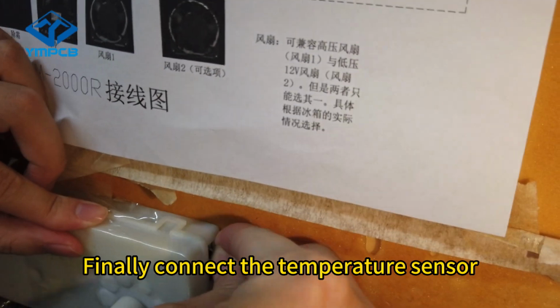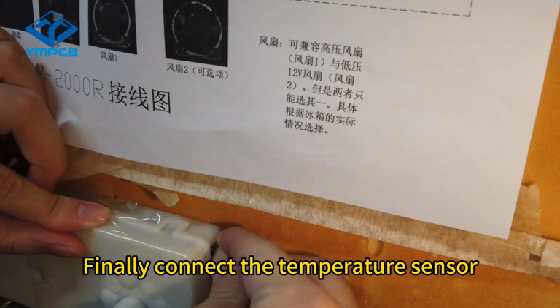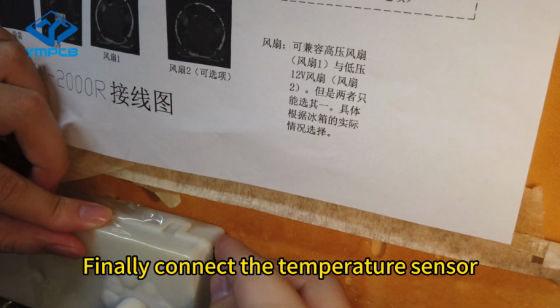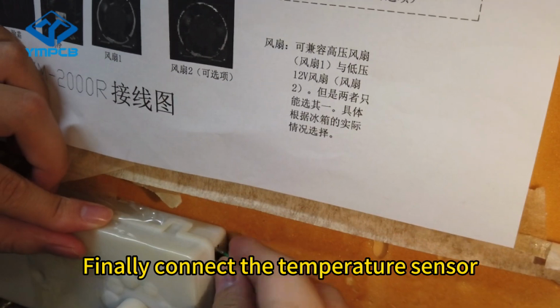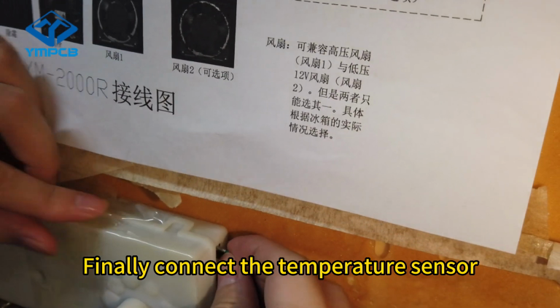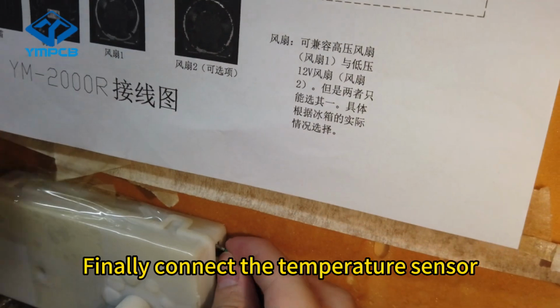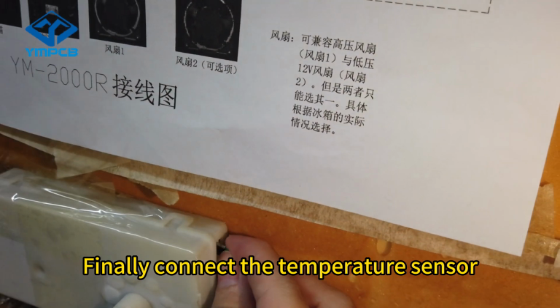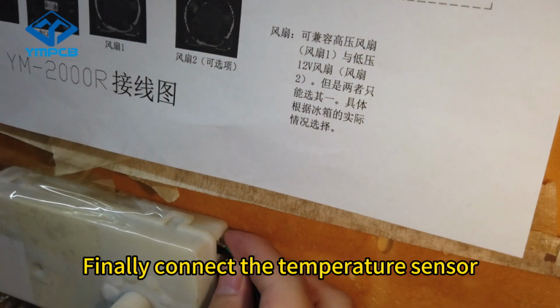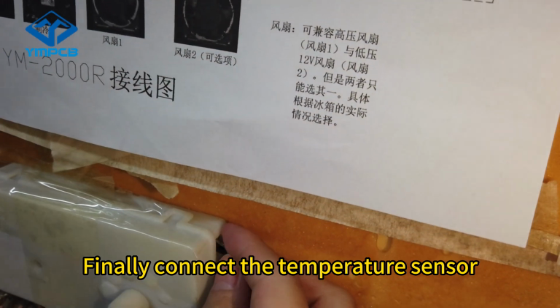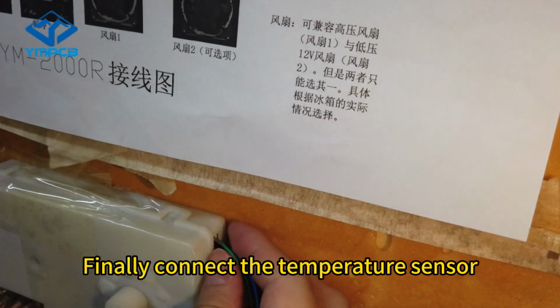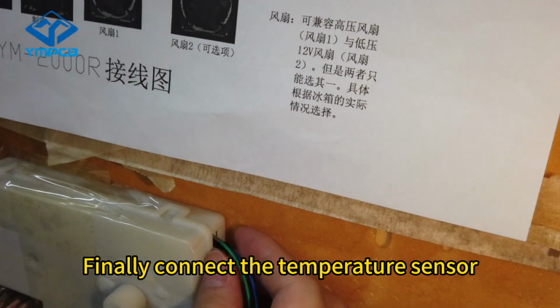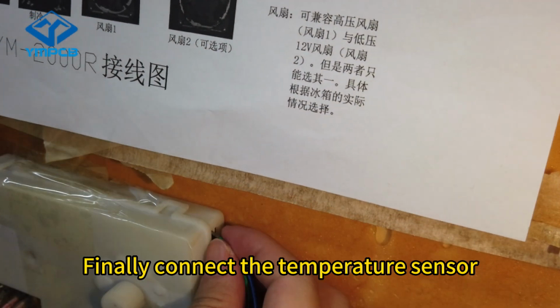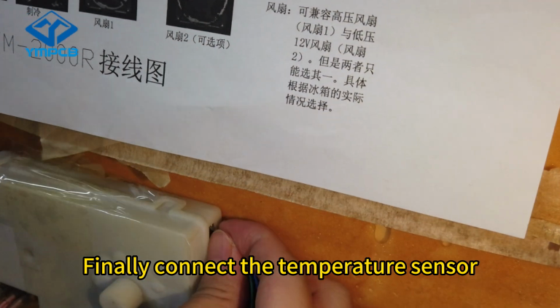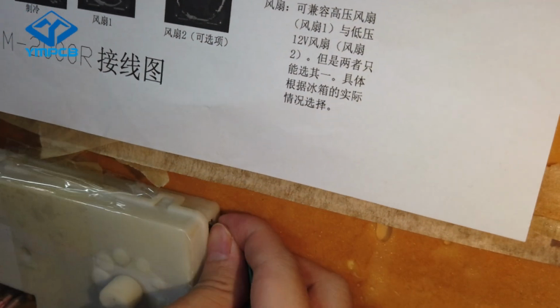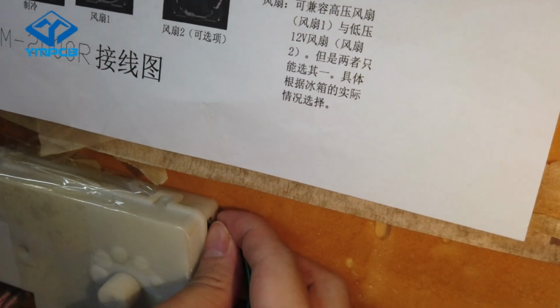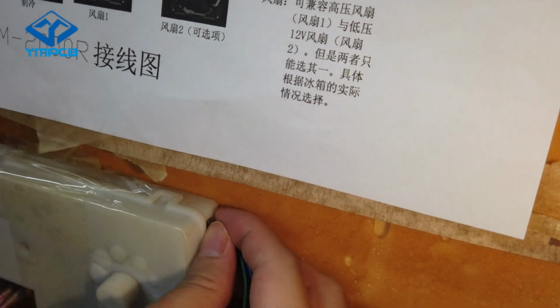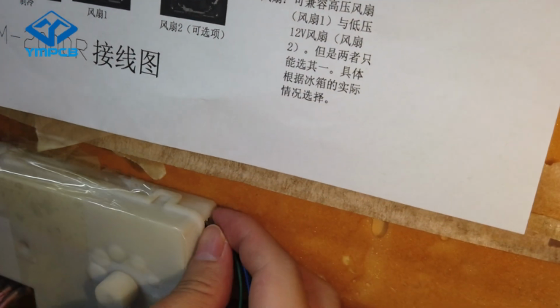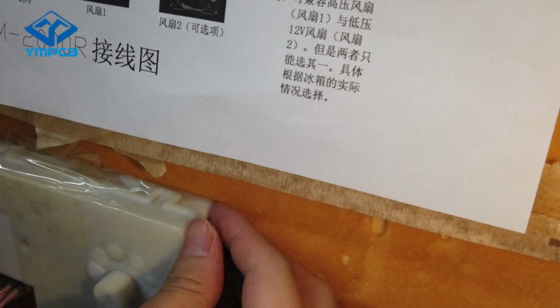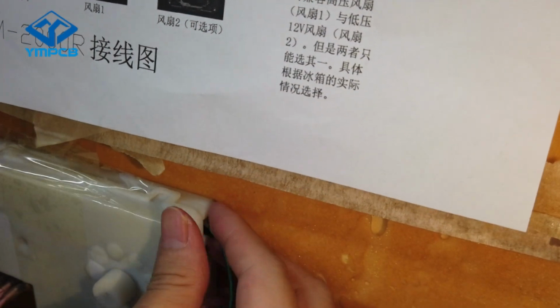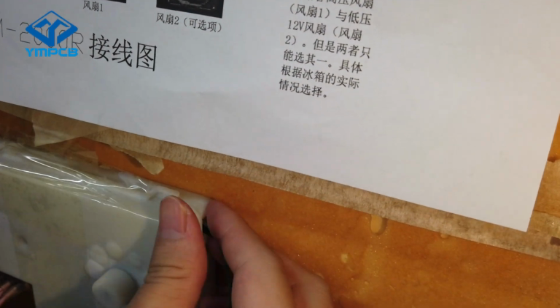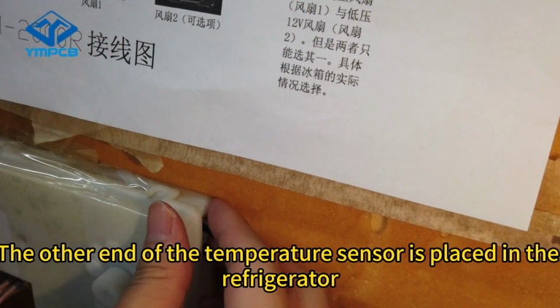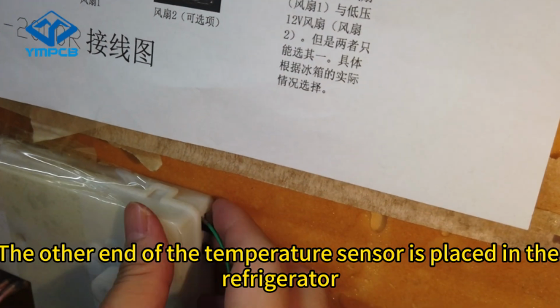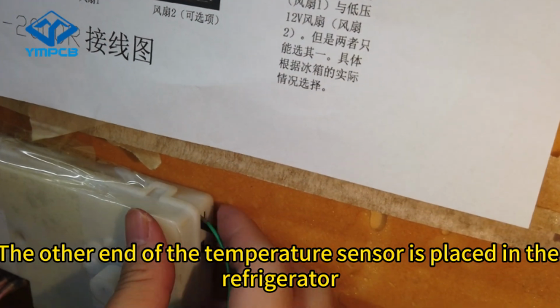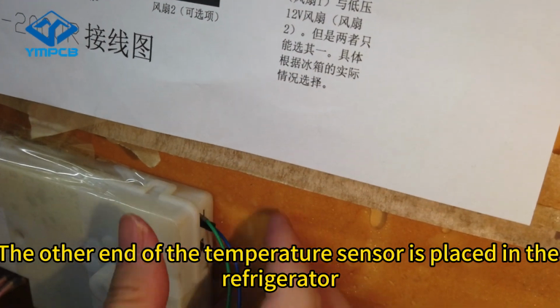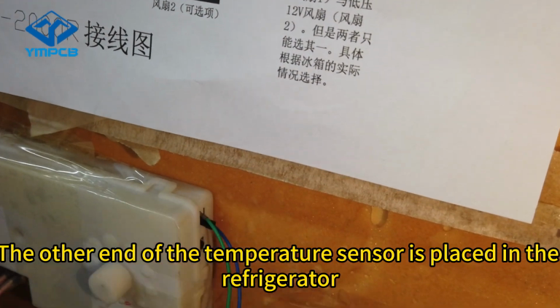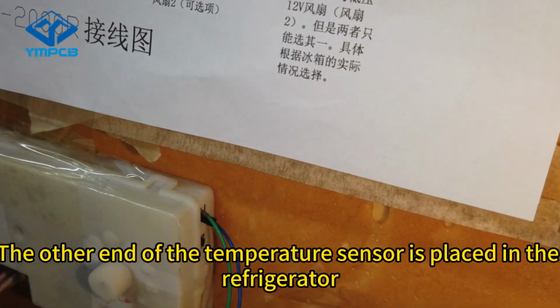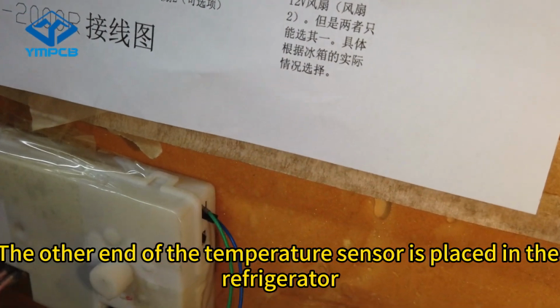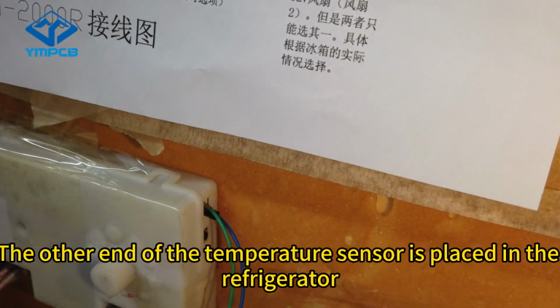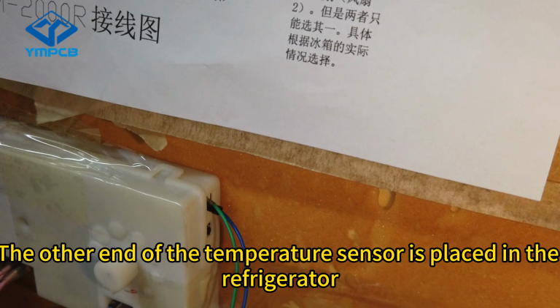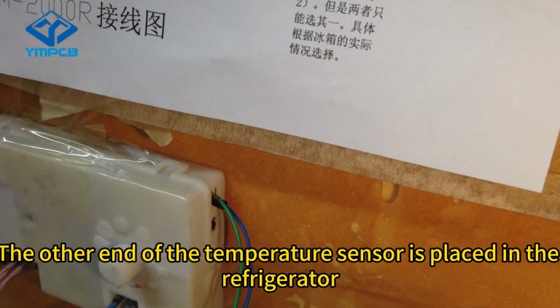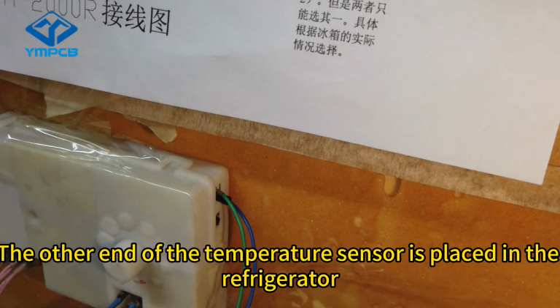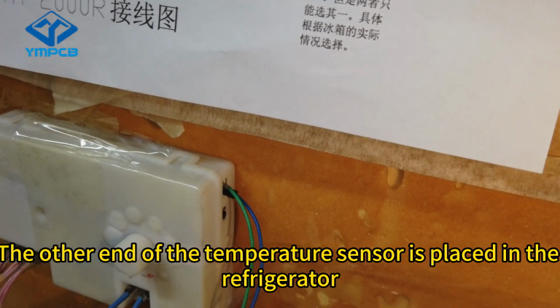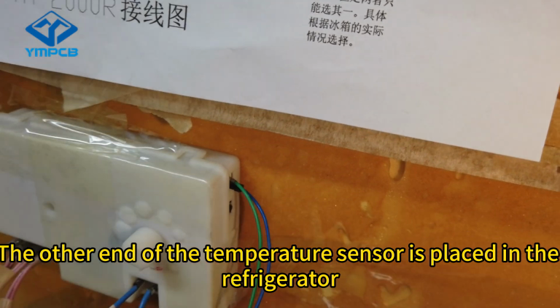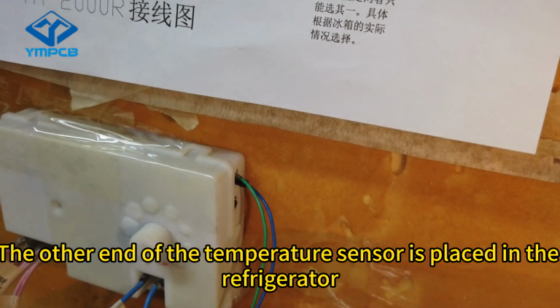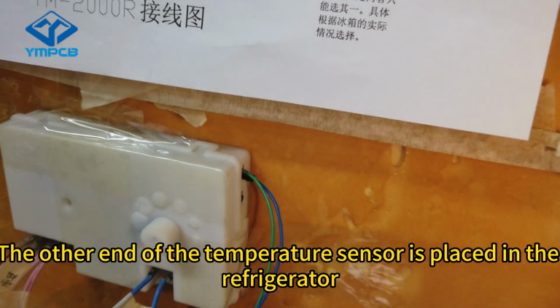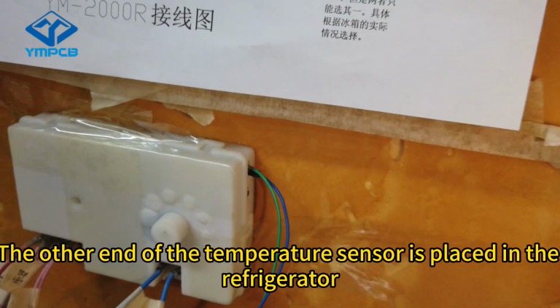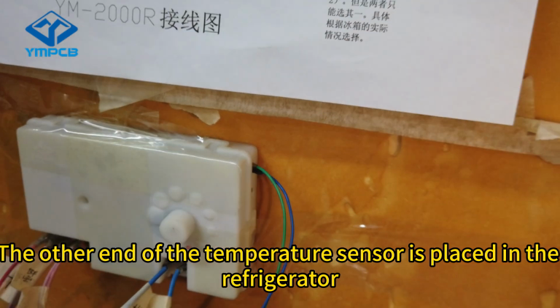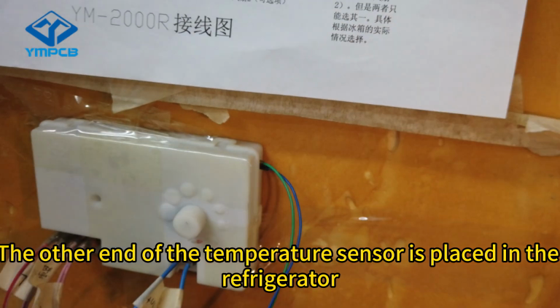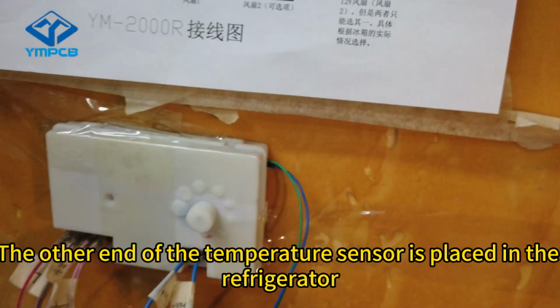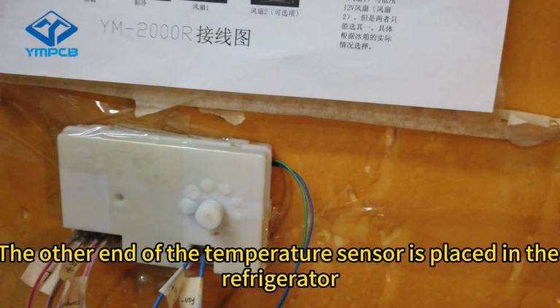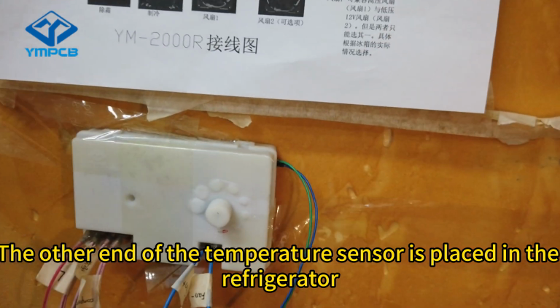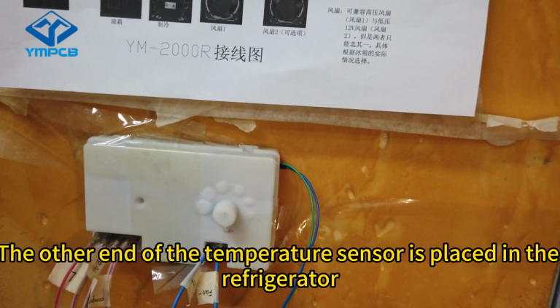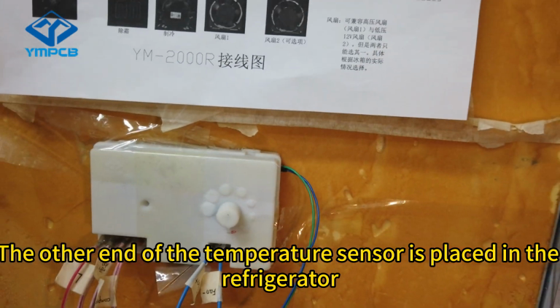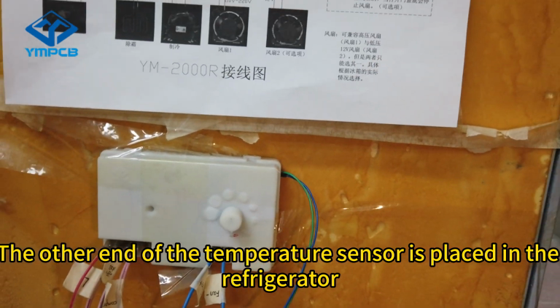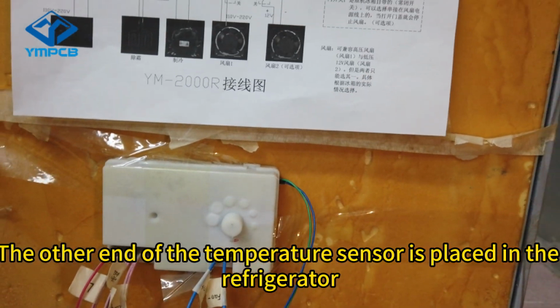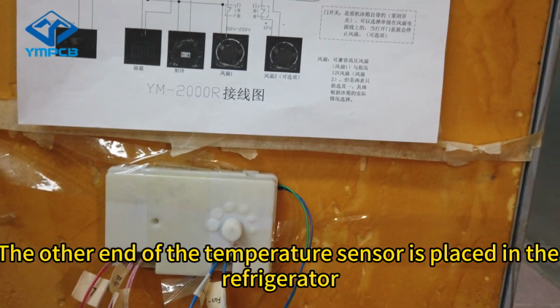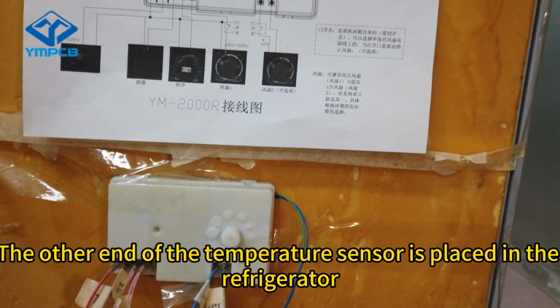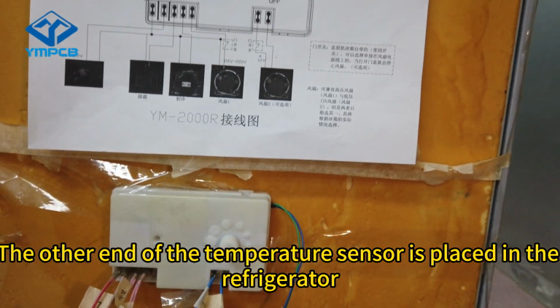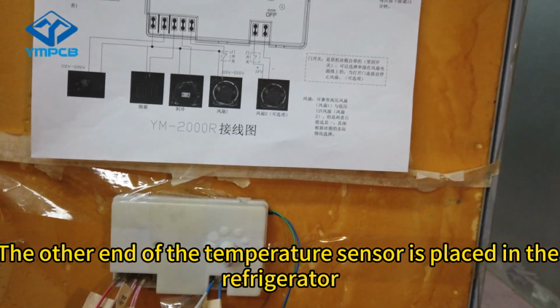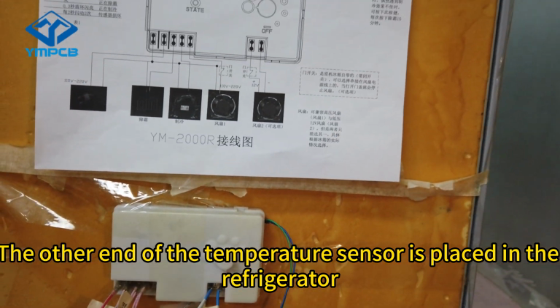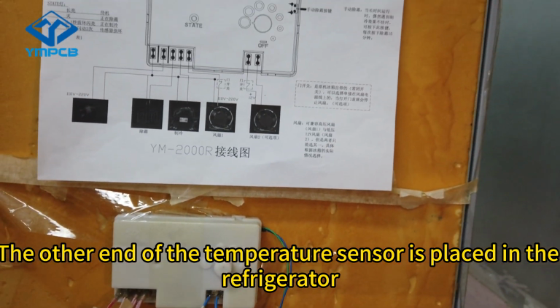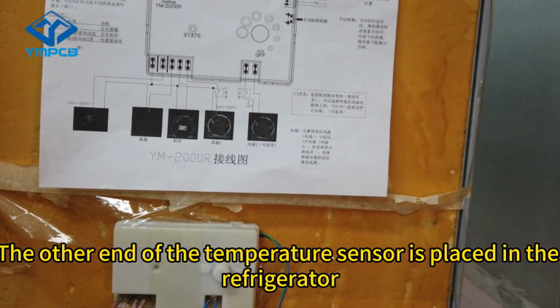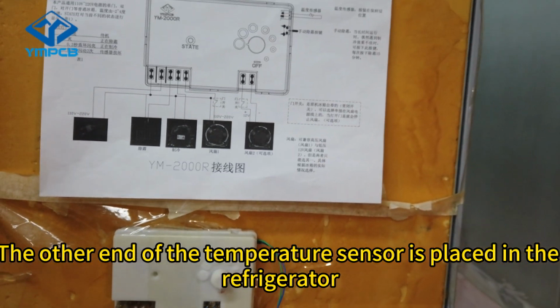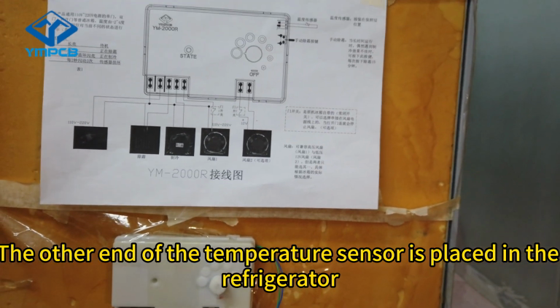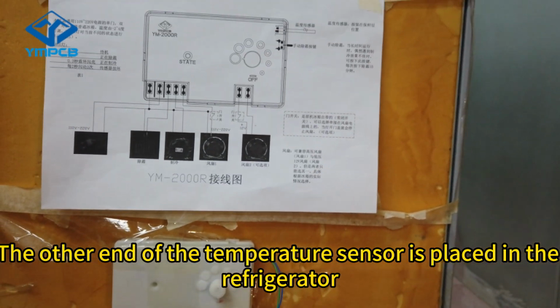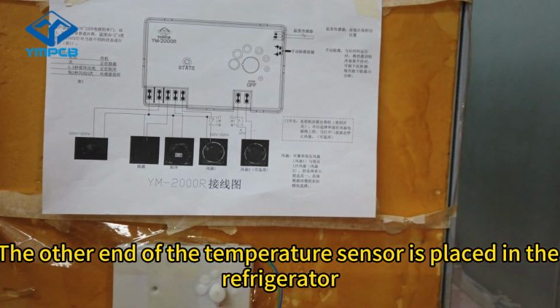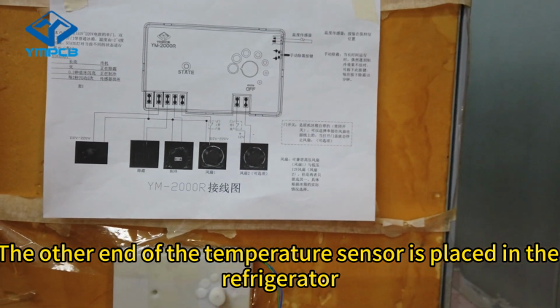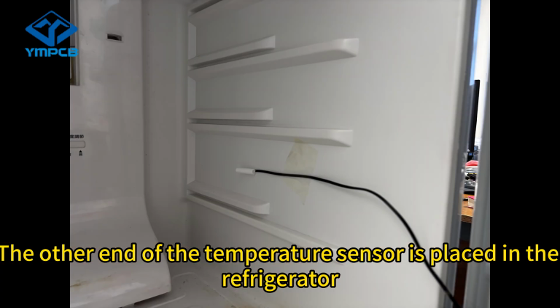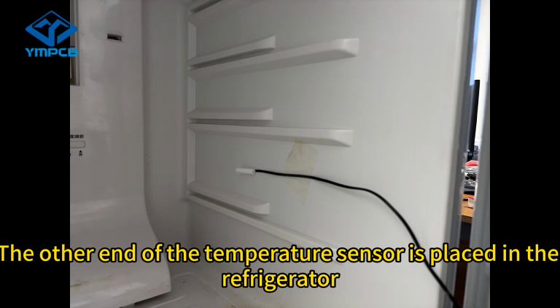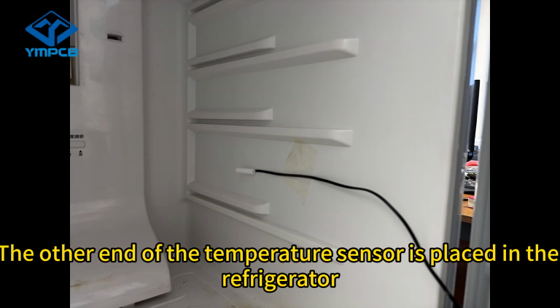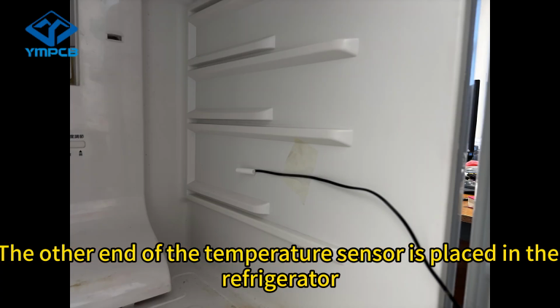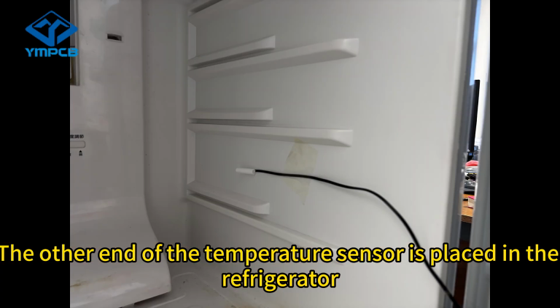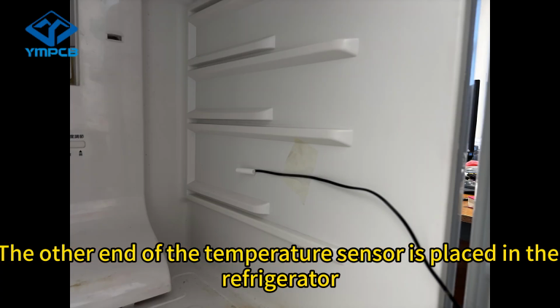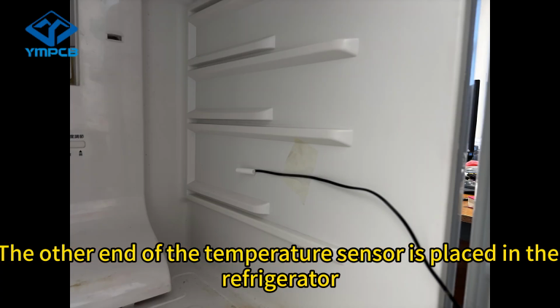Finally, connect the temperature sensor. The other end of the temperature sensor is placed inside the refrigerator.